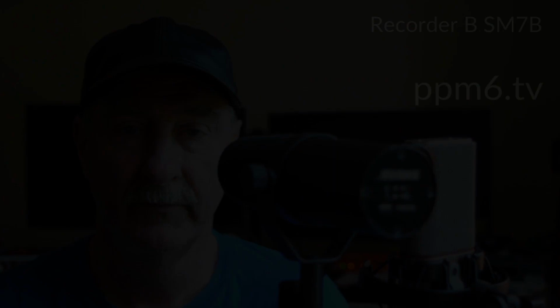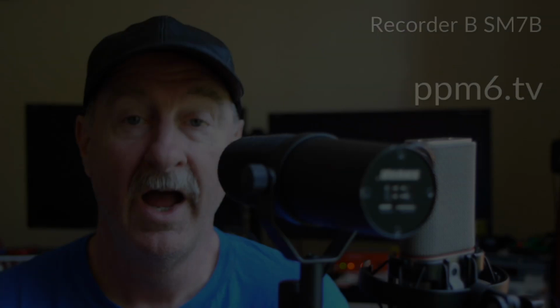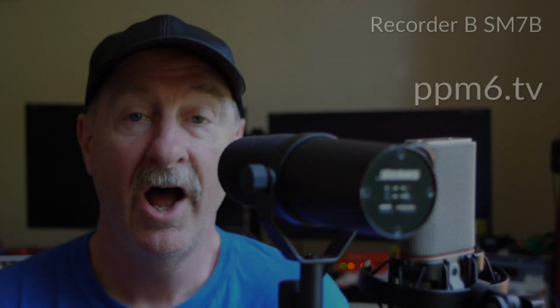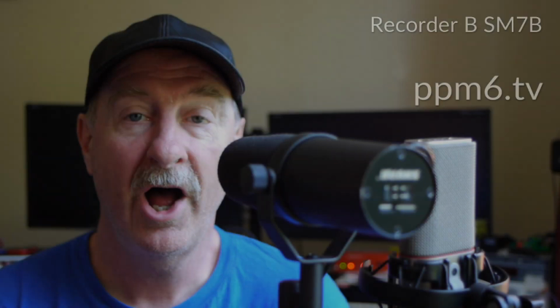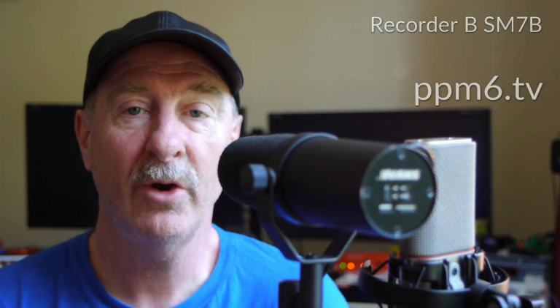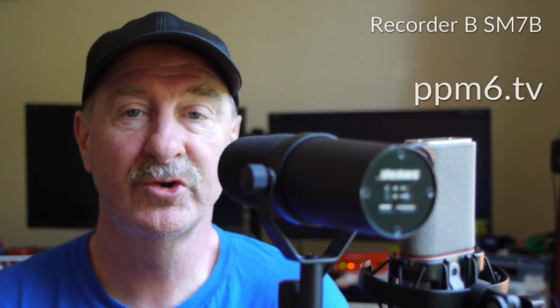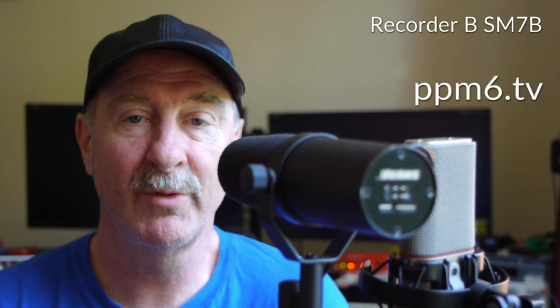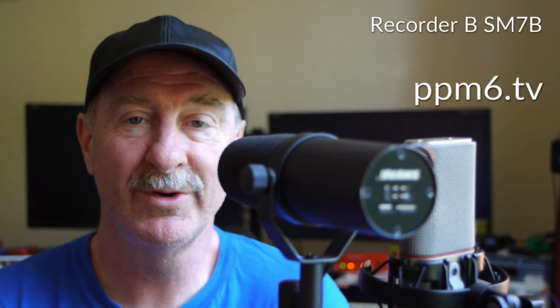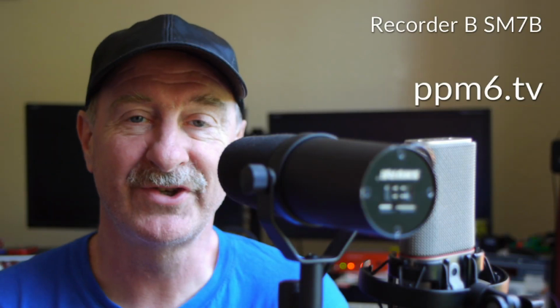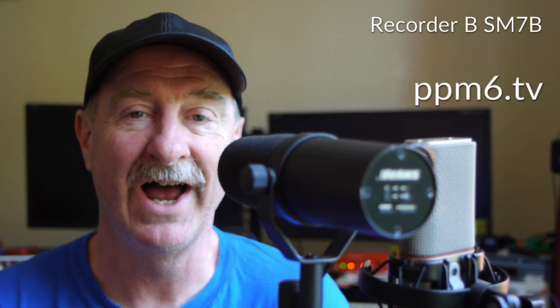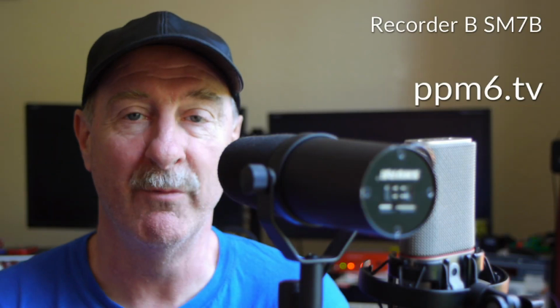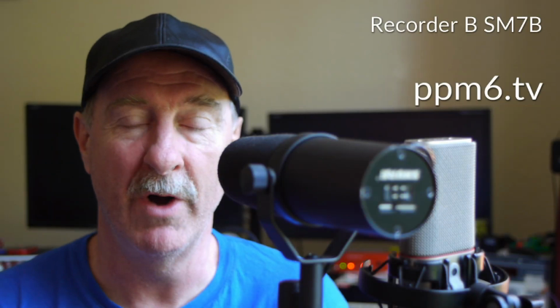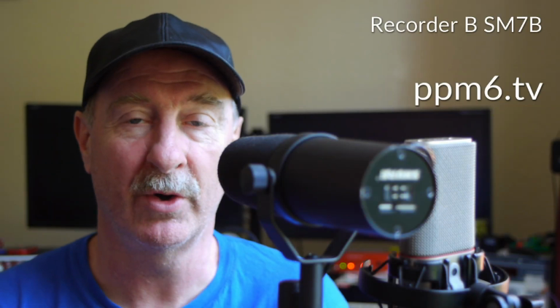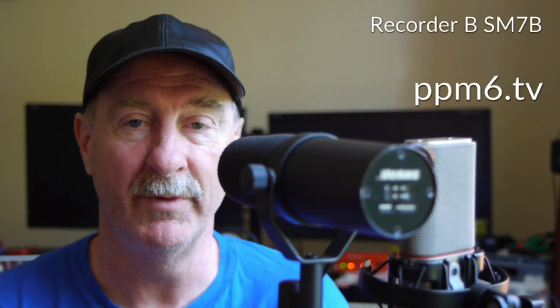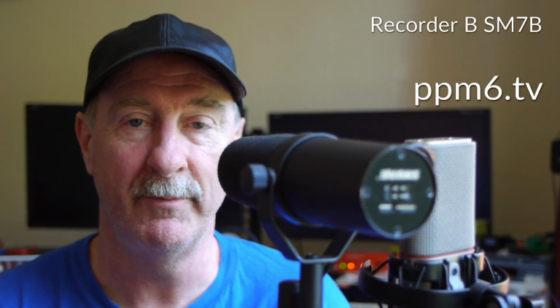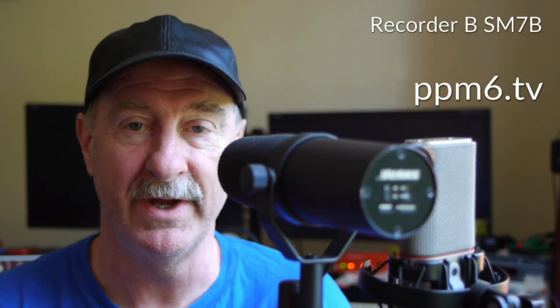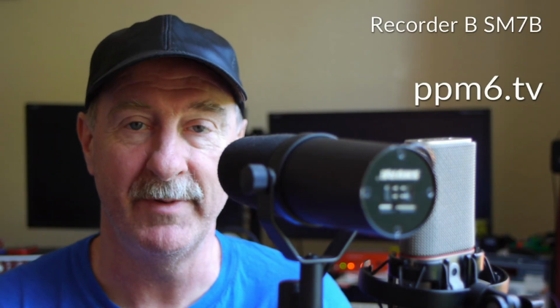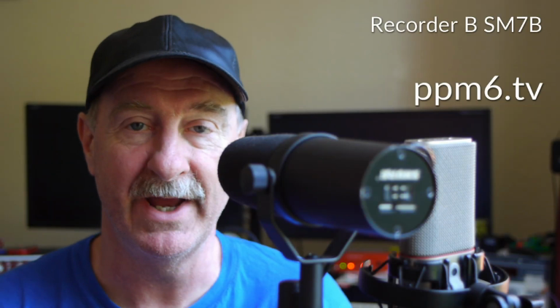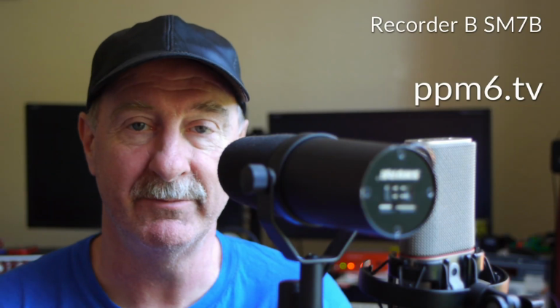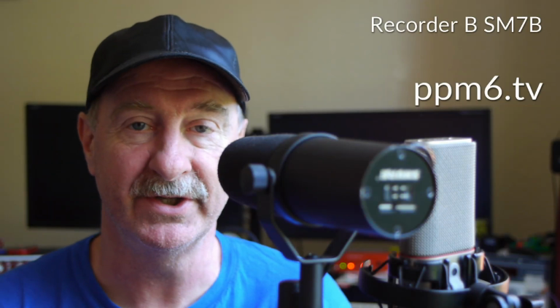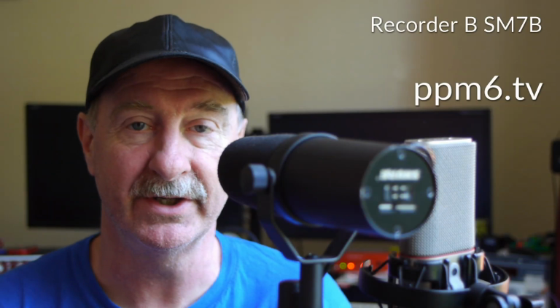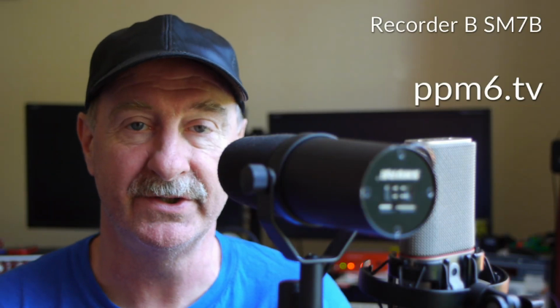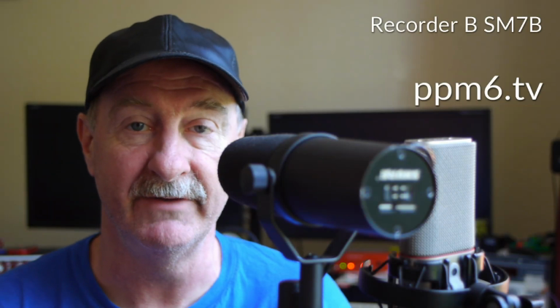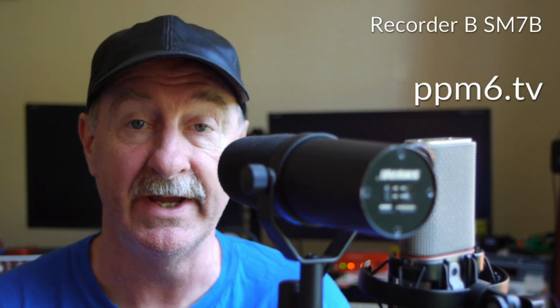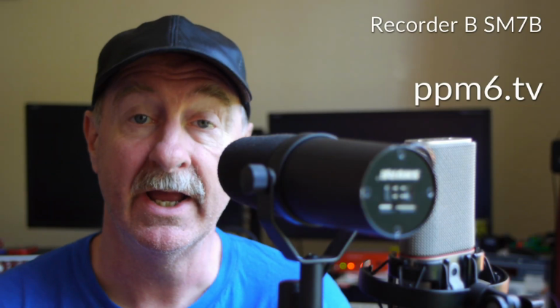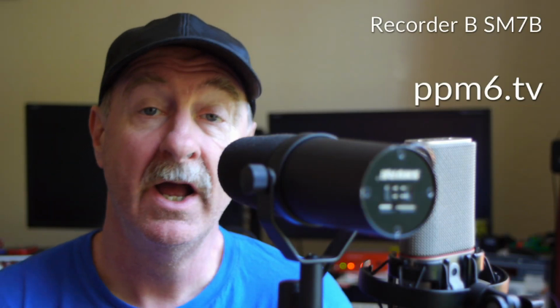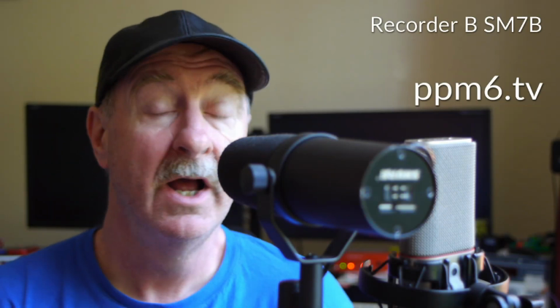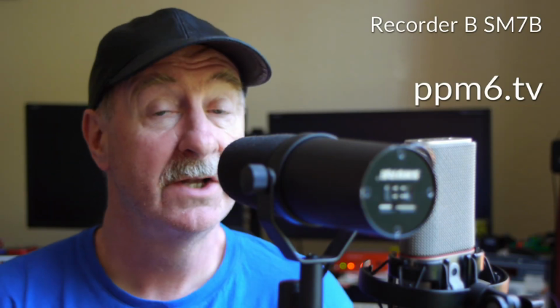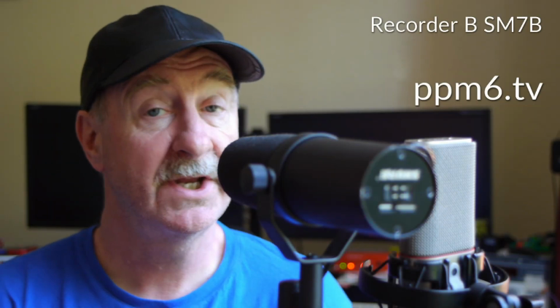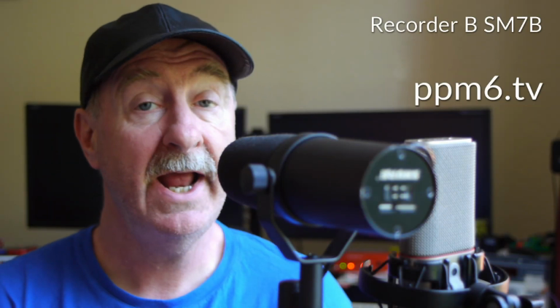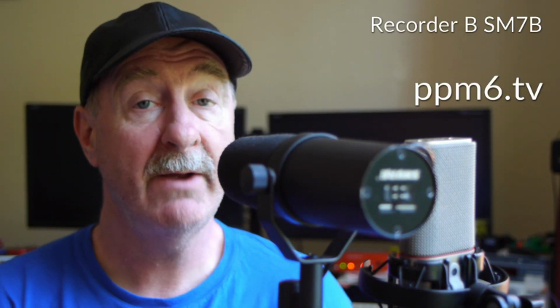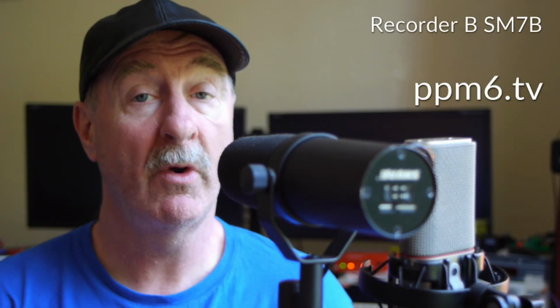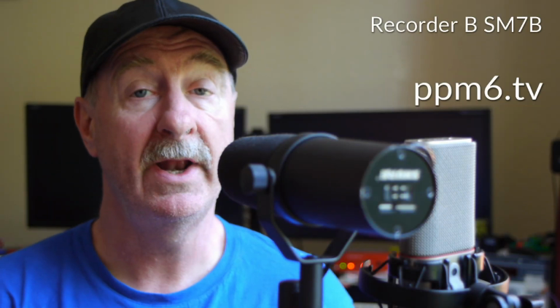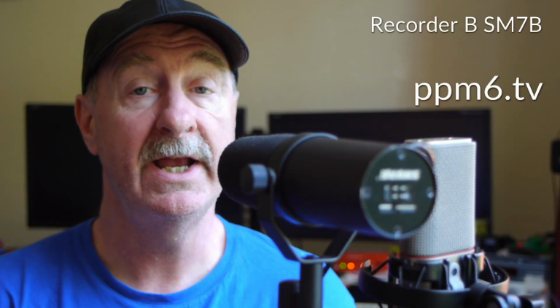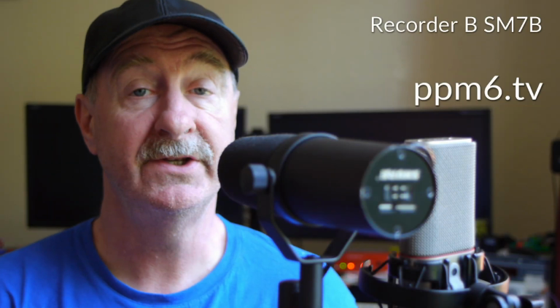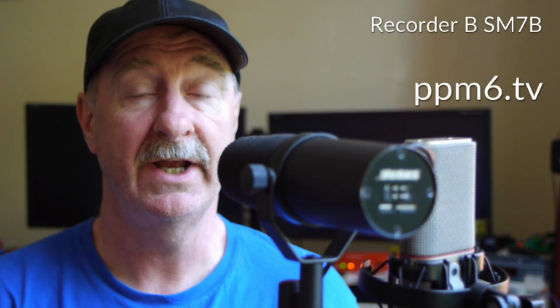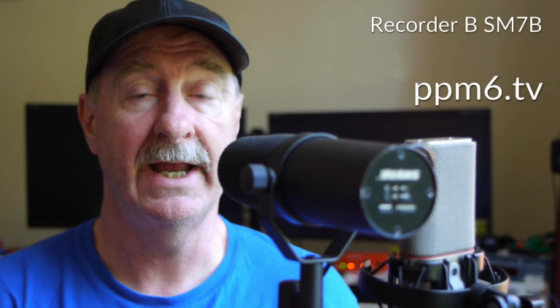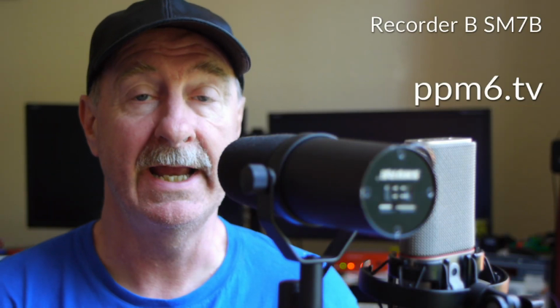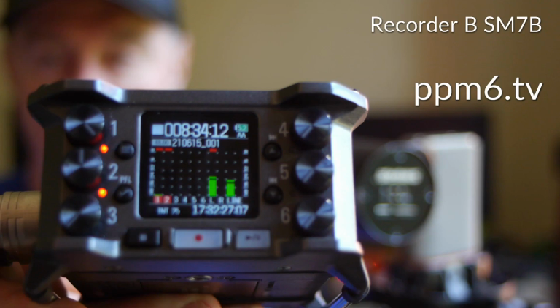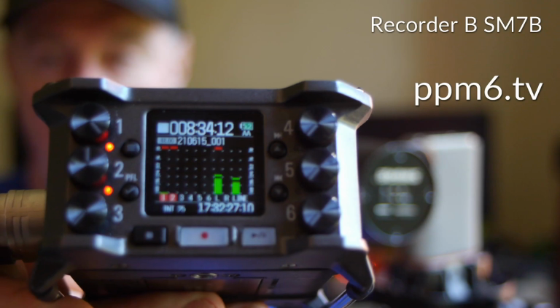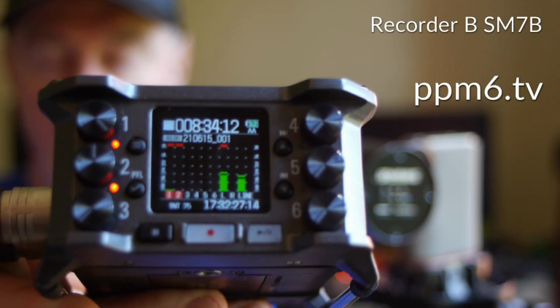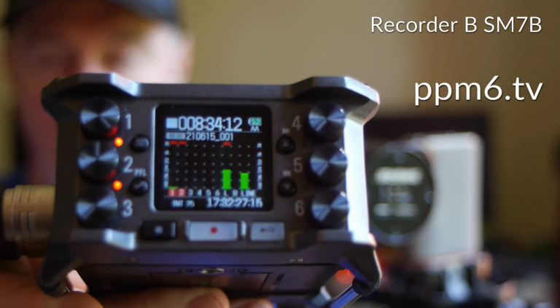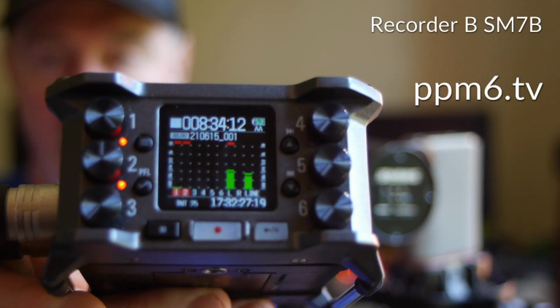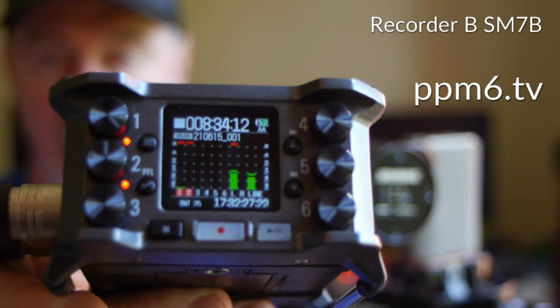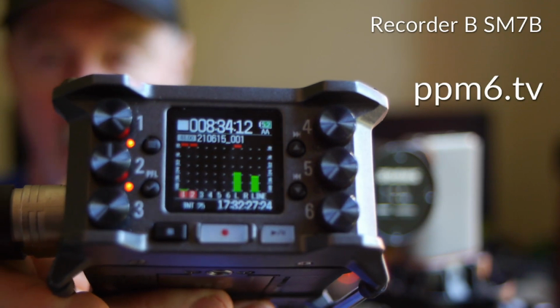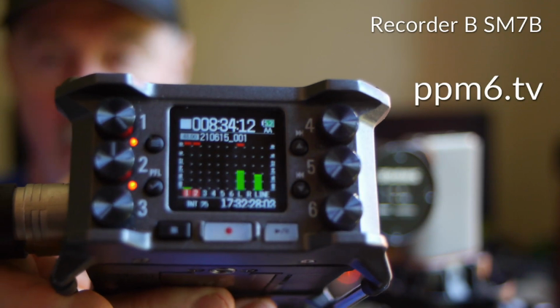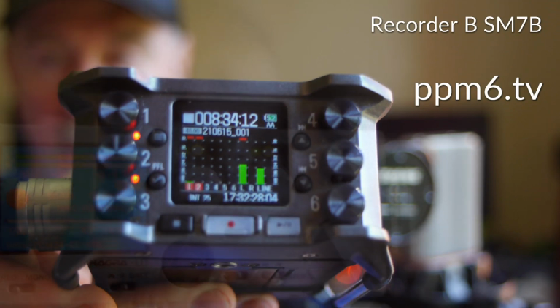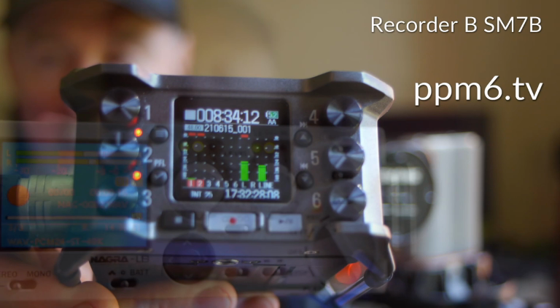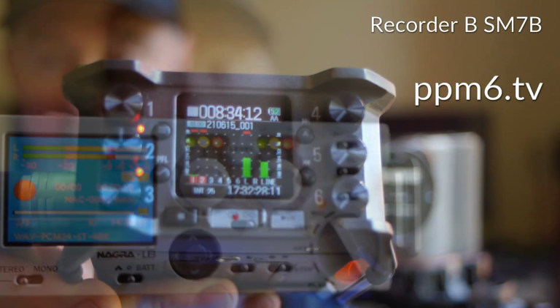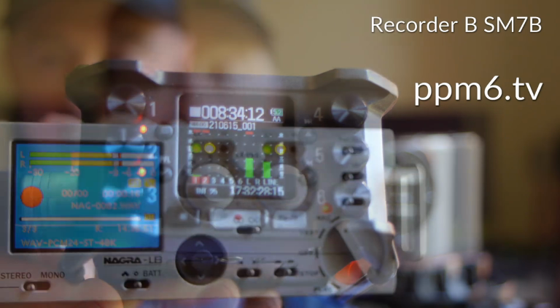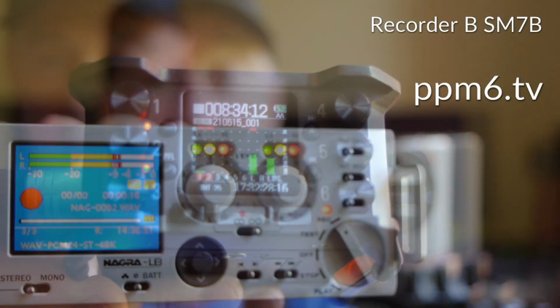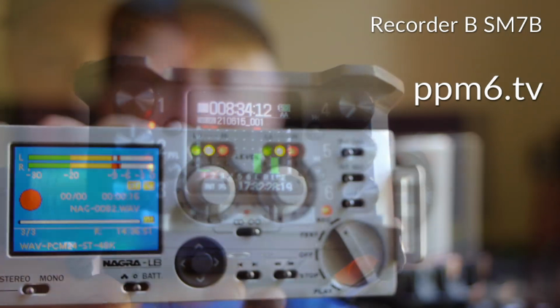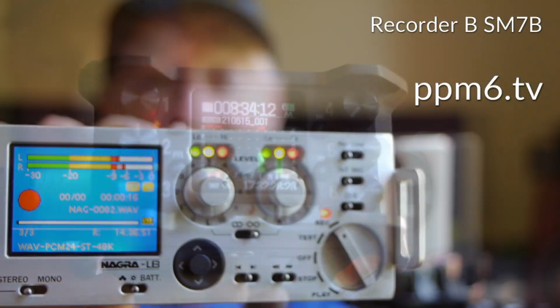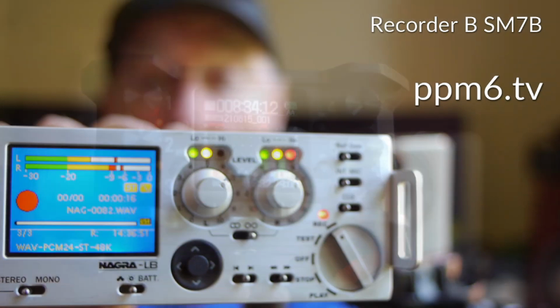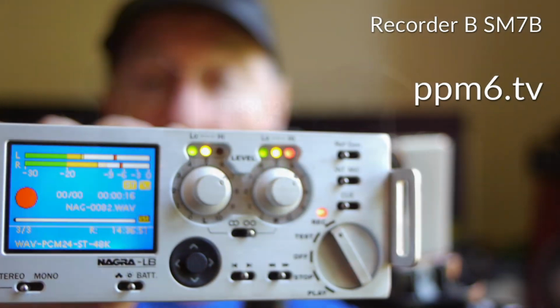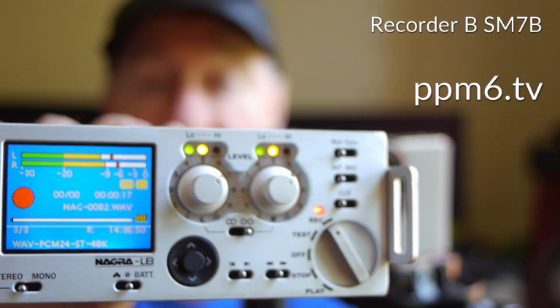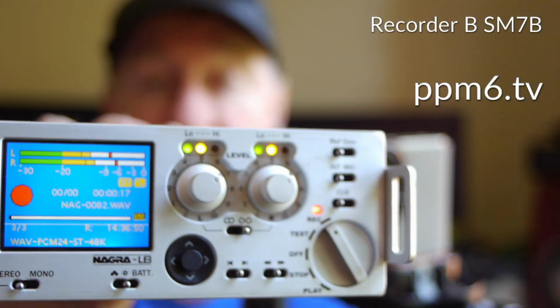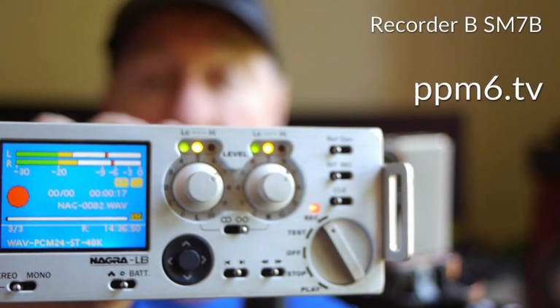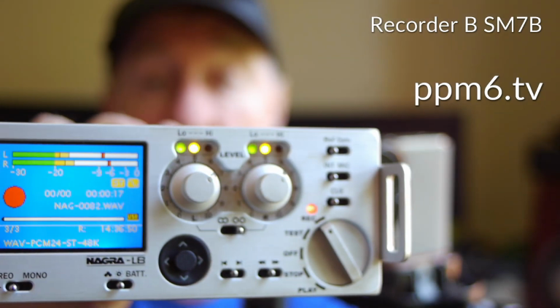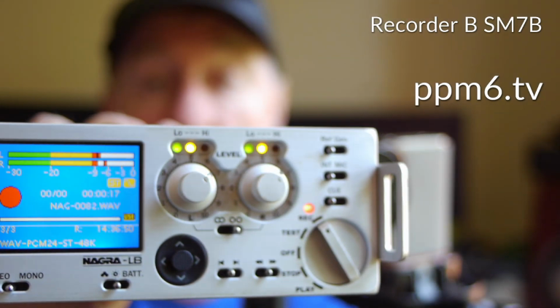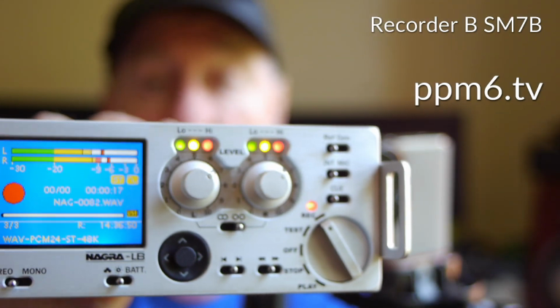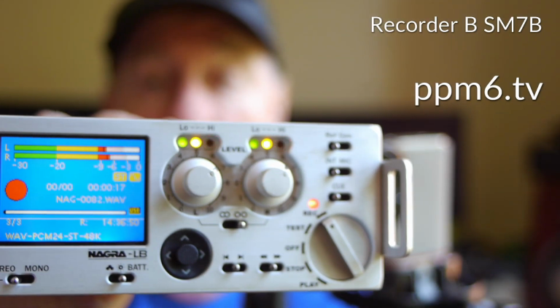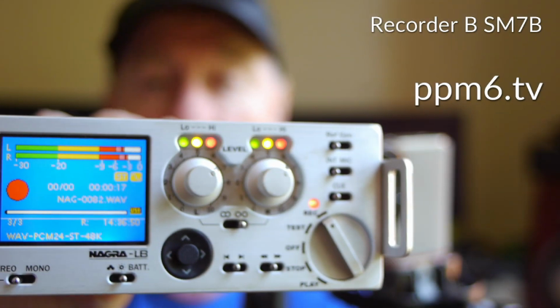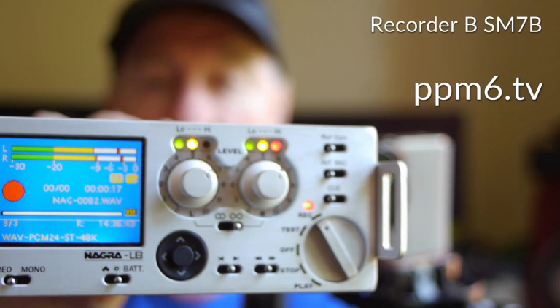Hello Squiddles and welcome to PPM6TV. Today we're looking at Zoom and Nagra mic preamps.